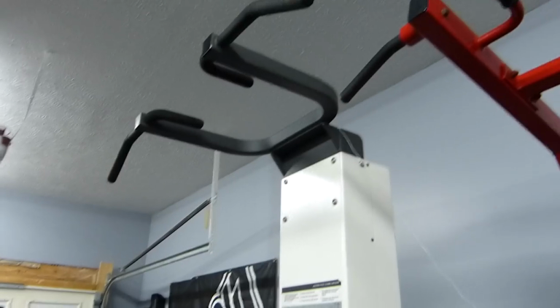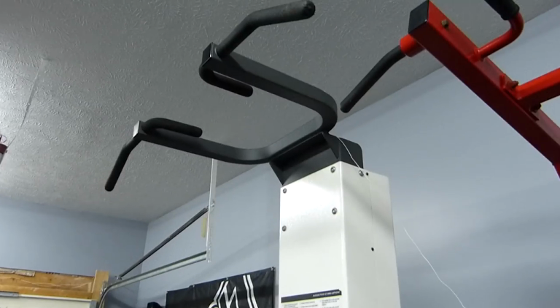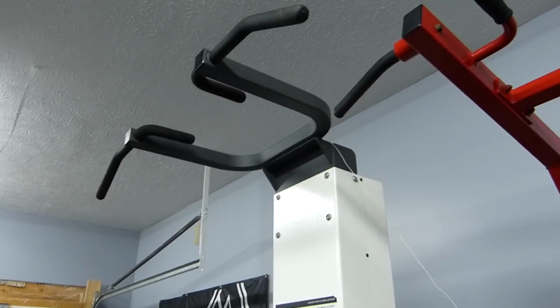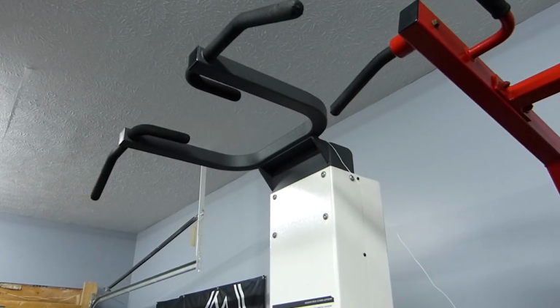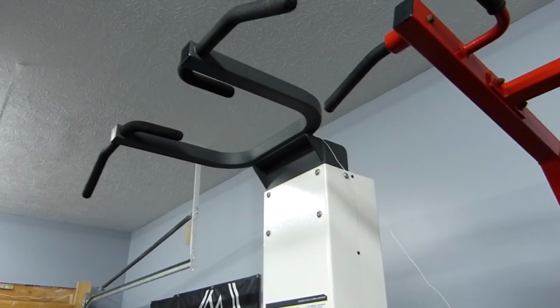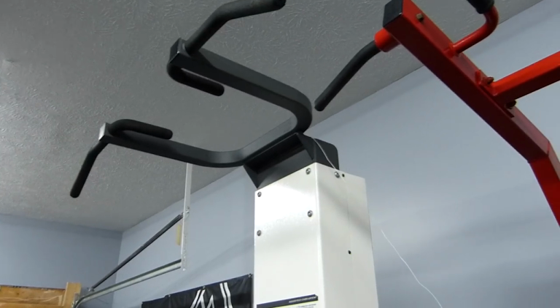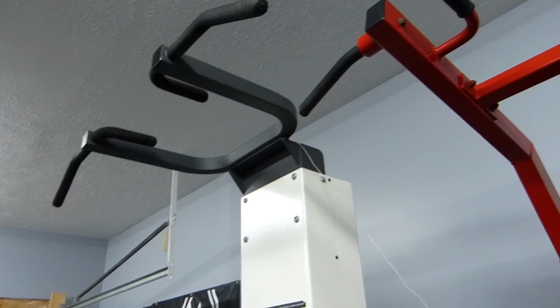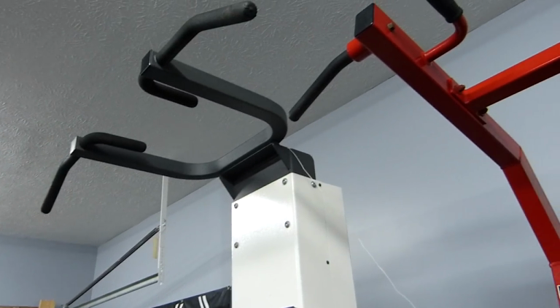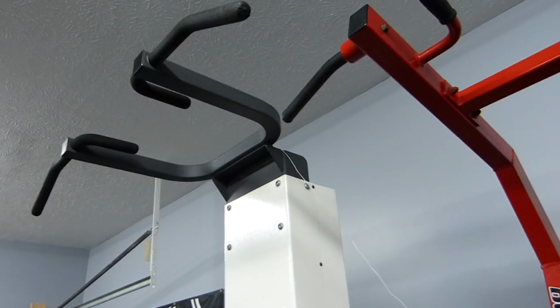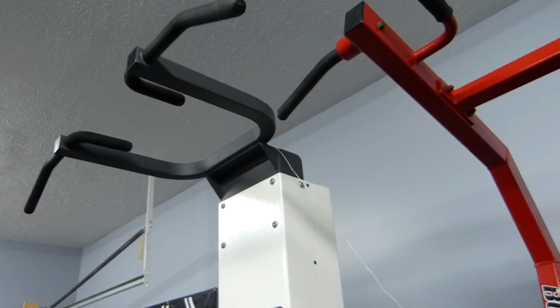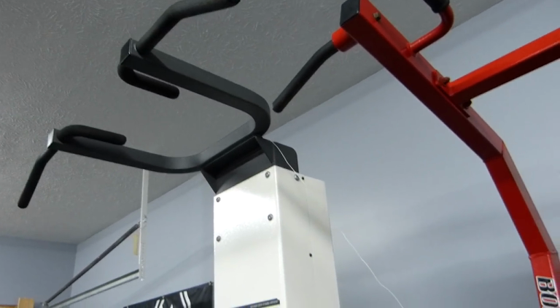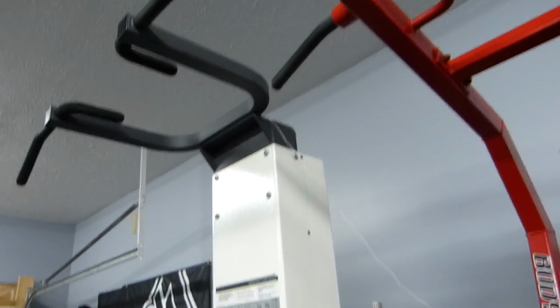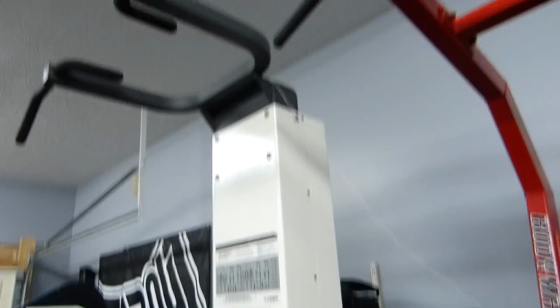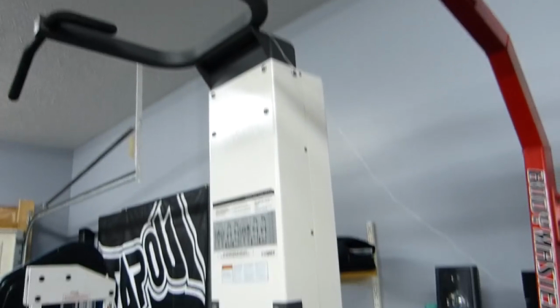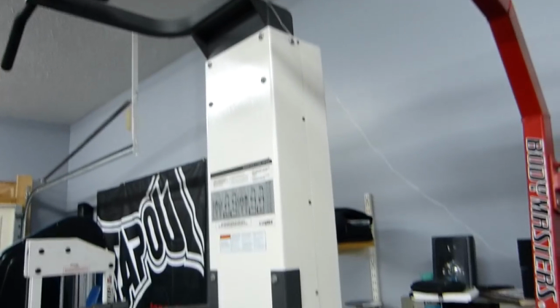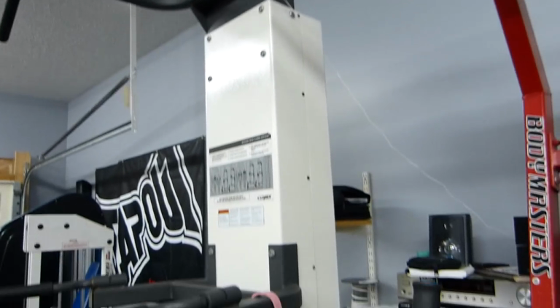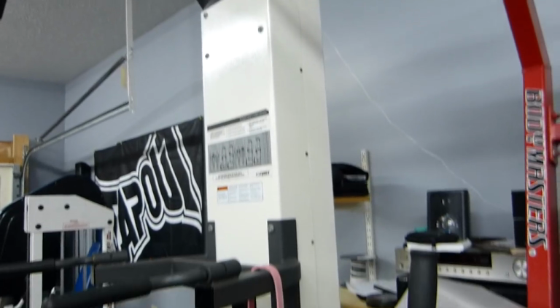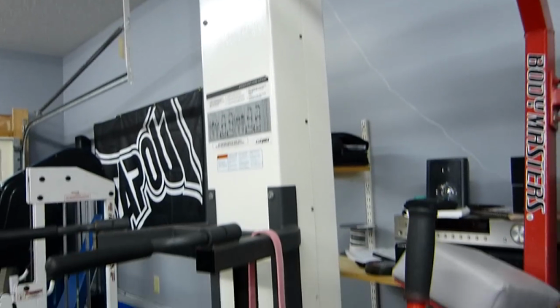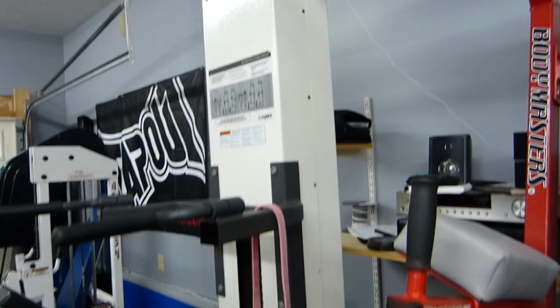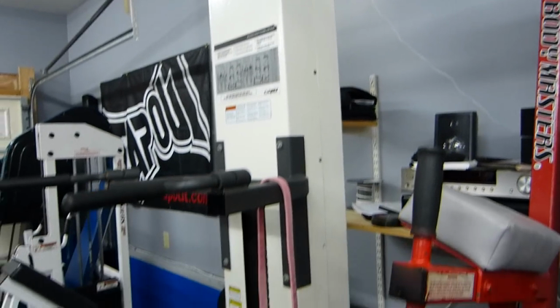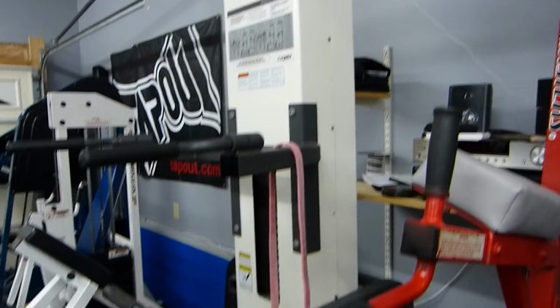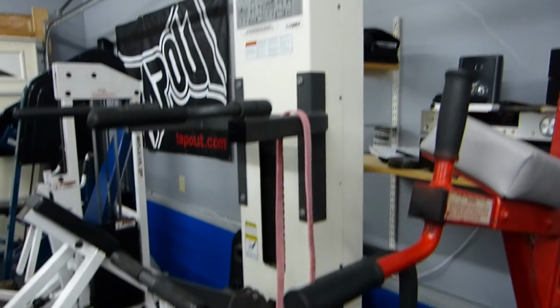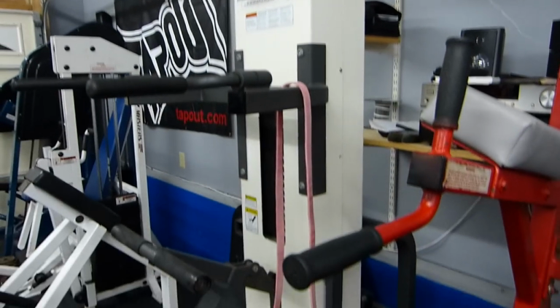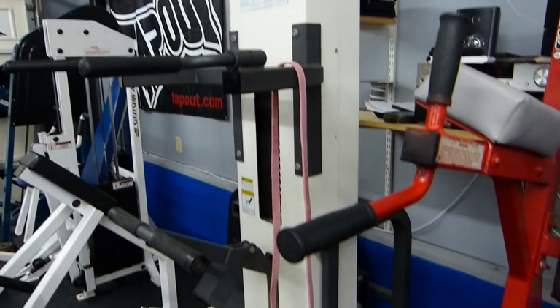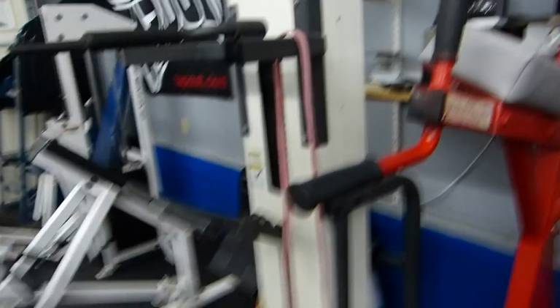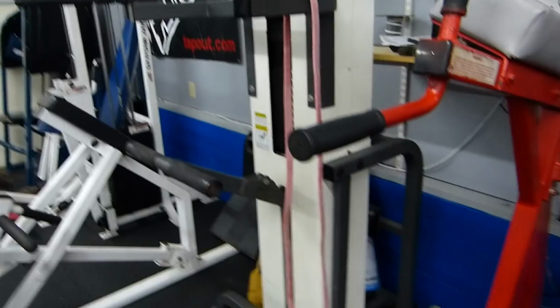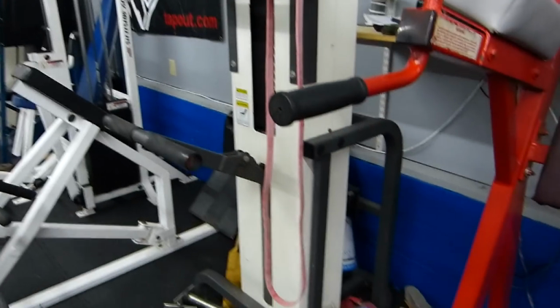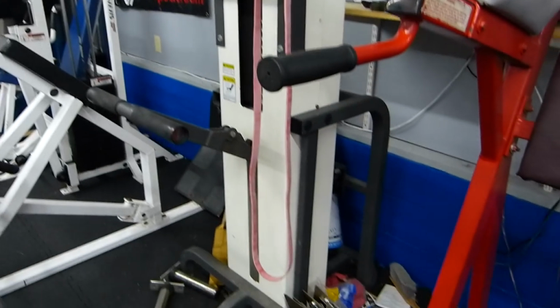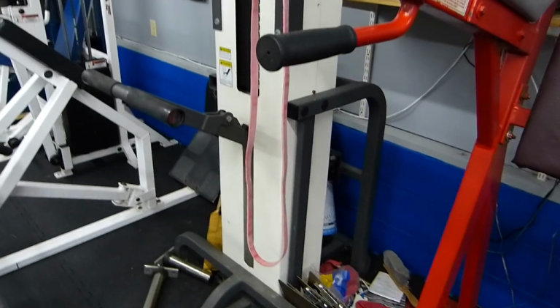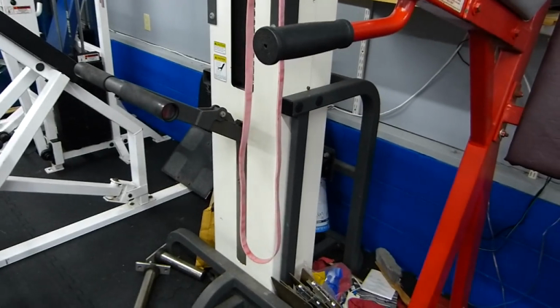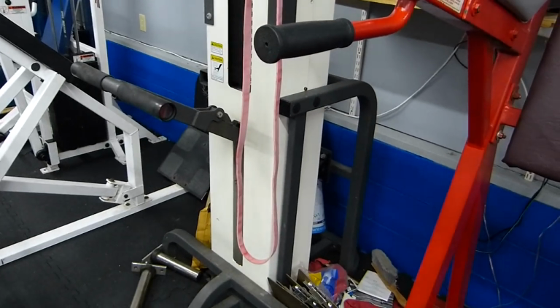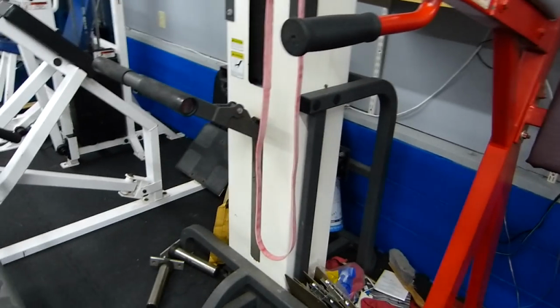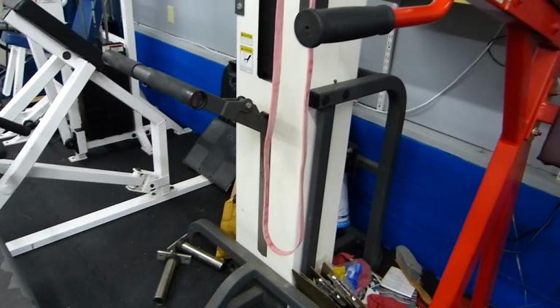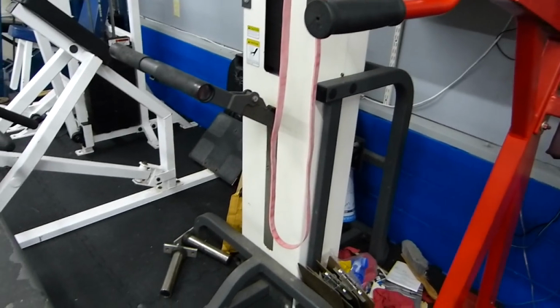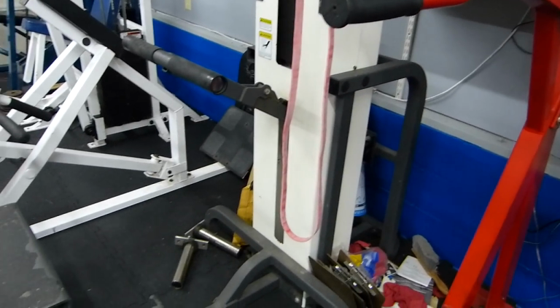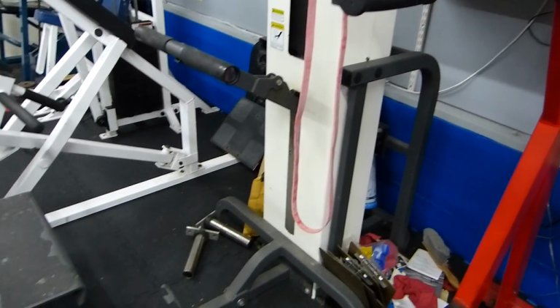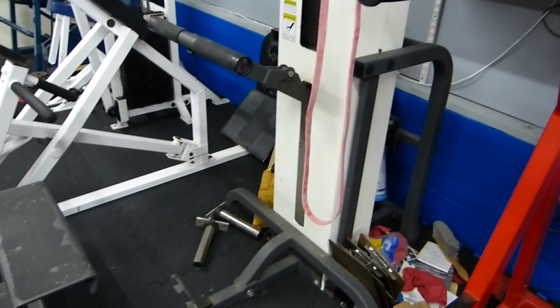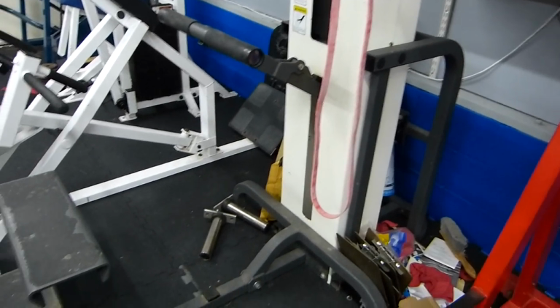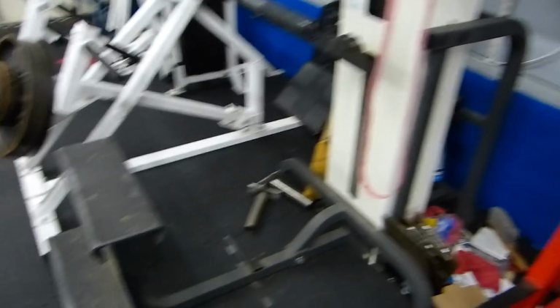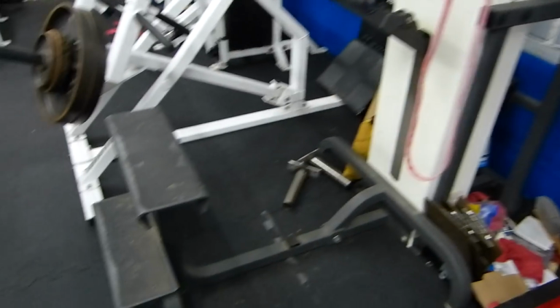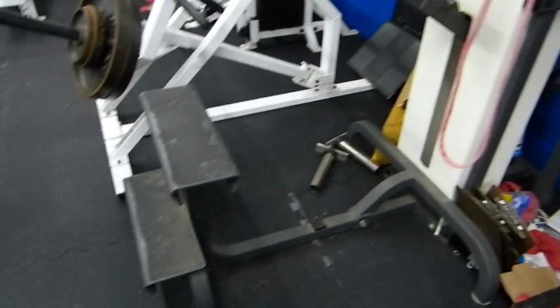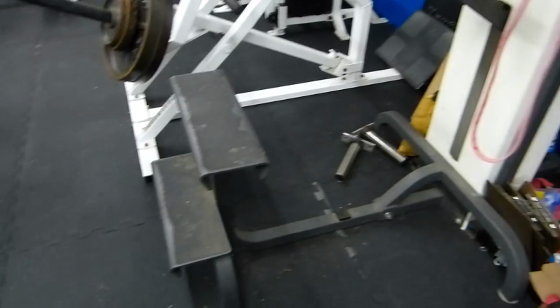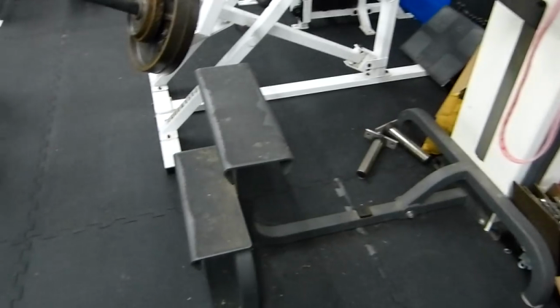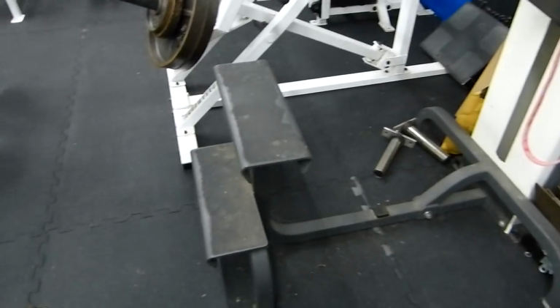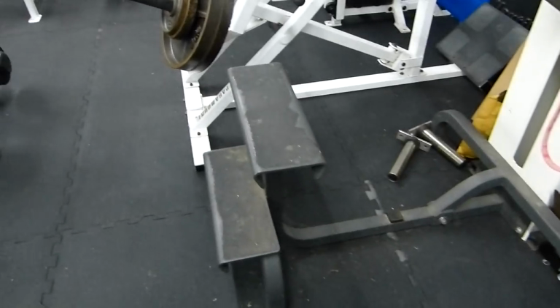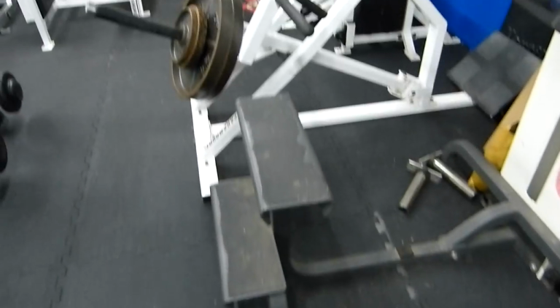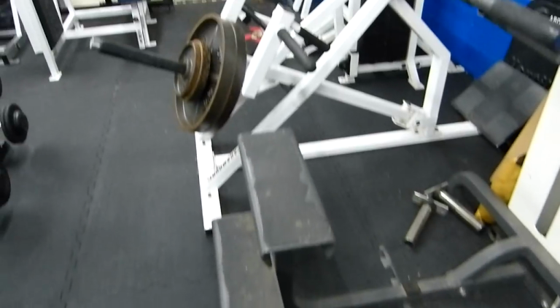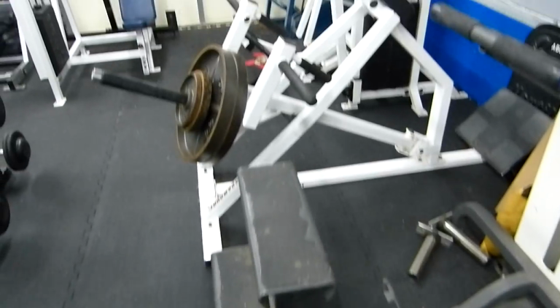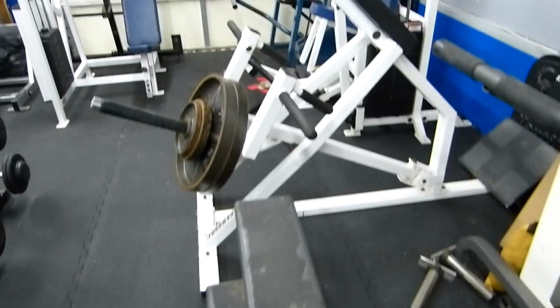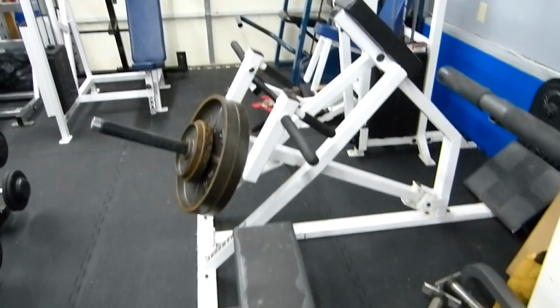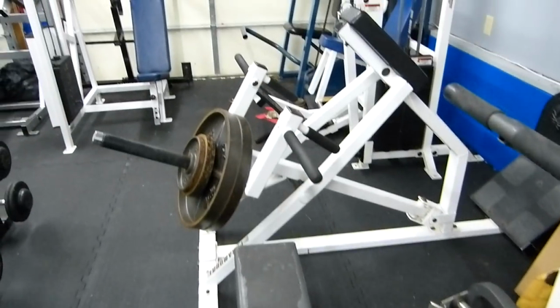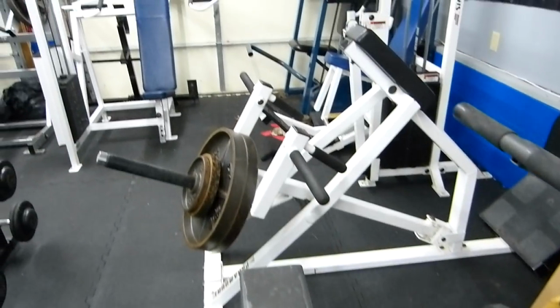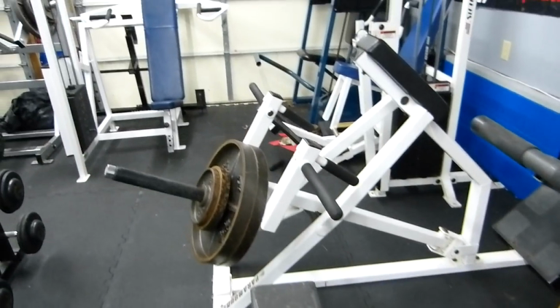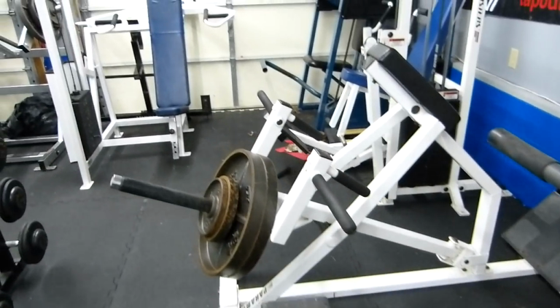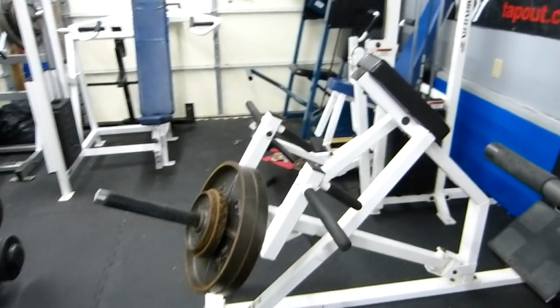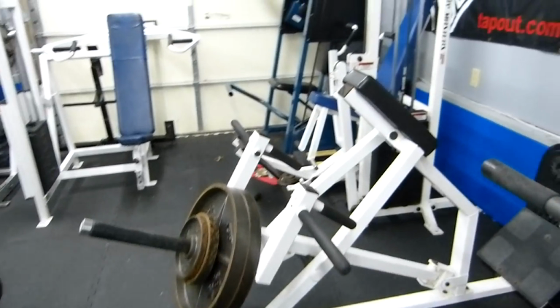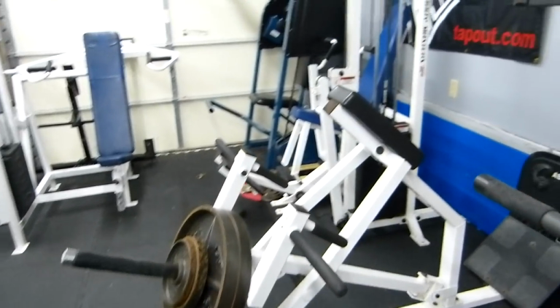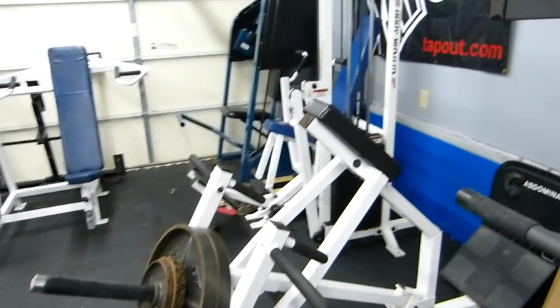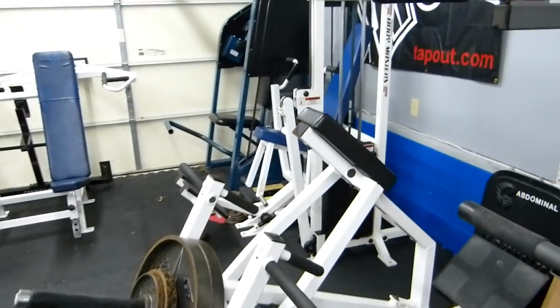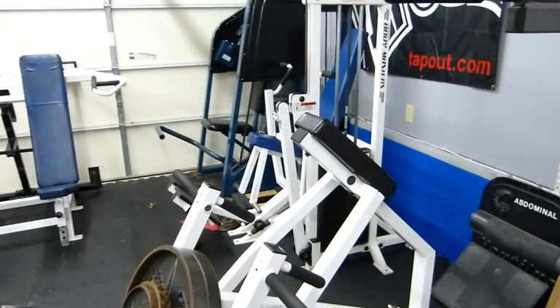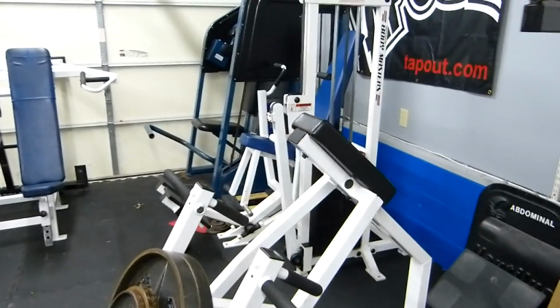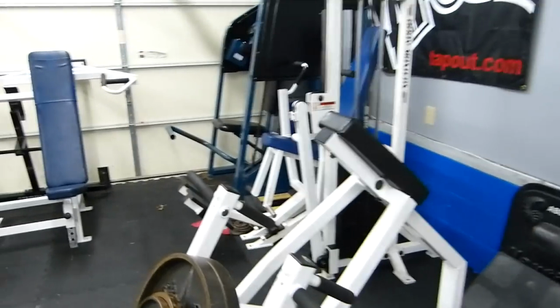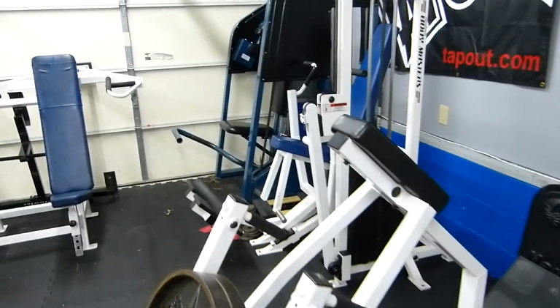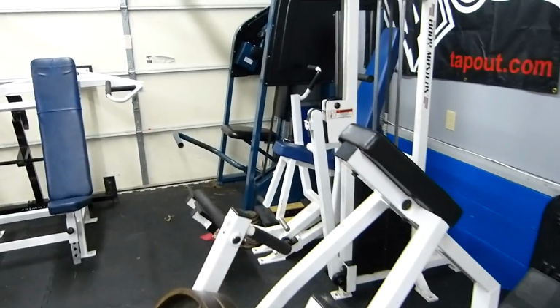Oh, is this a dip and pull up, like assisted? Yep, it's a Cybex assisted chin dip. Oh nice.